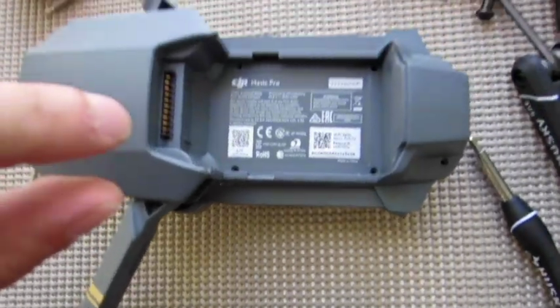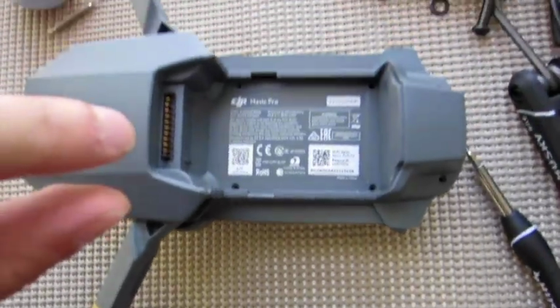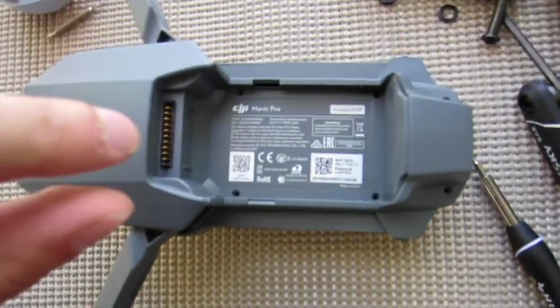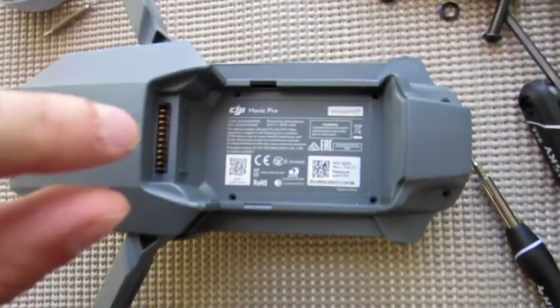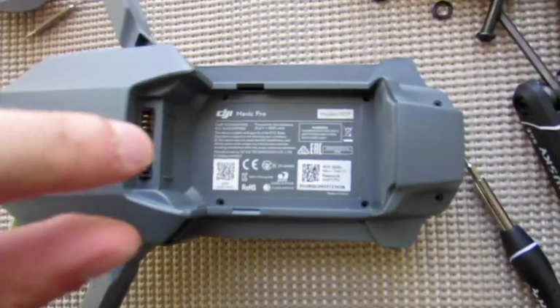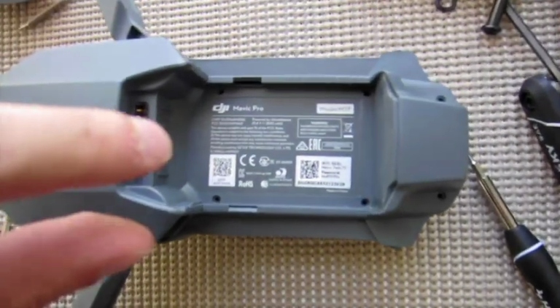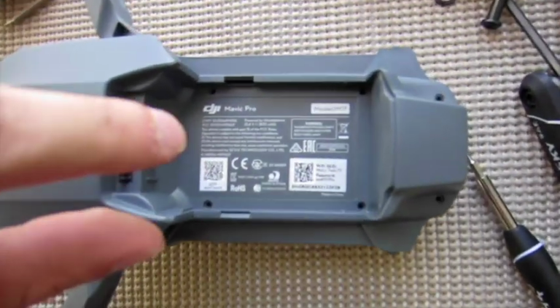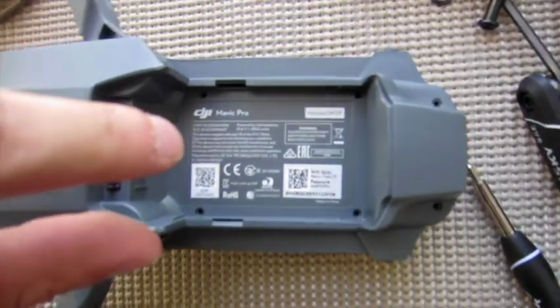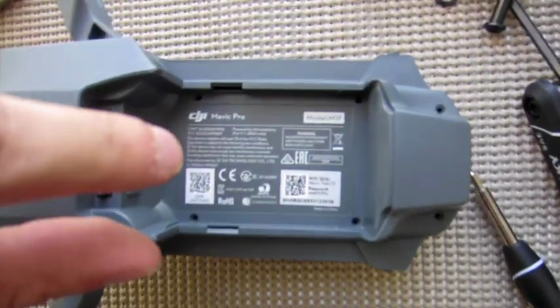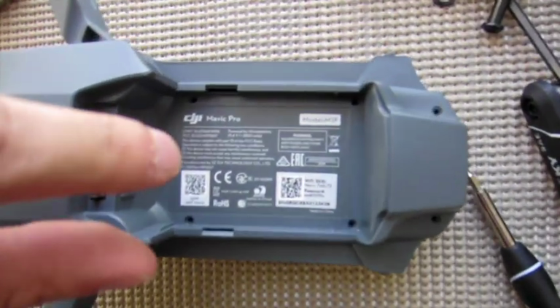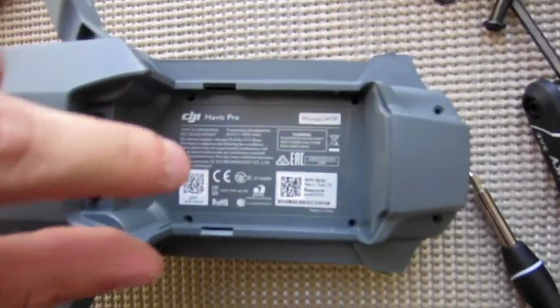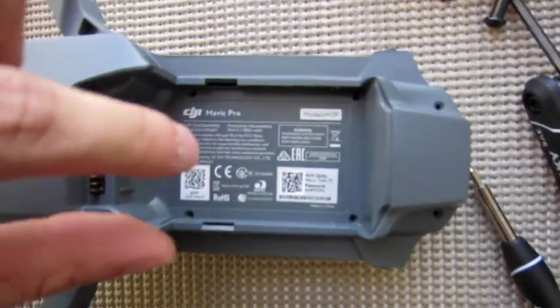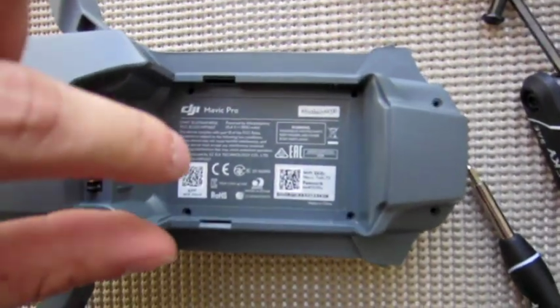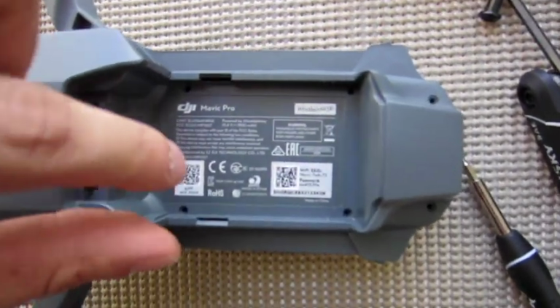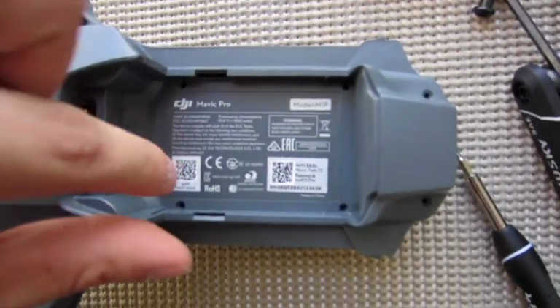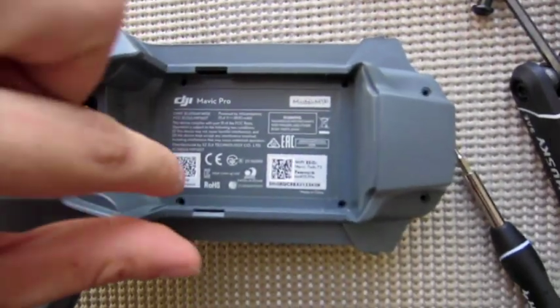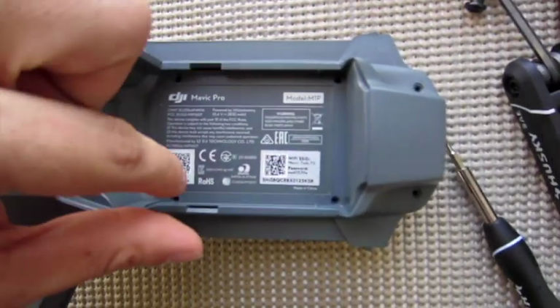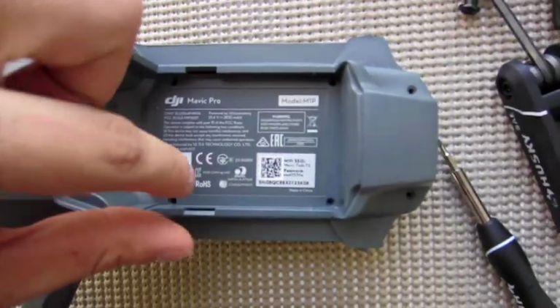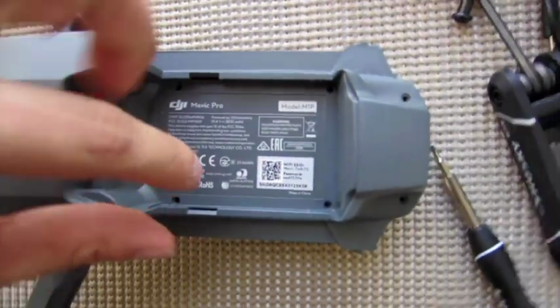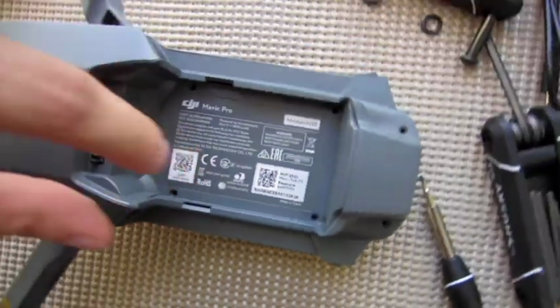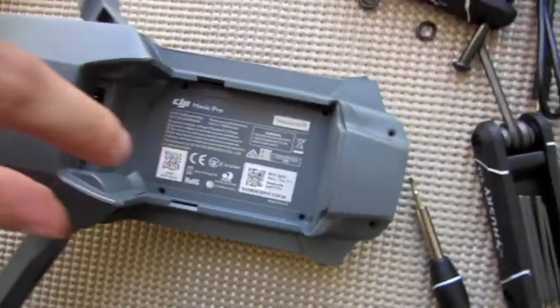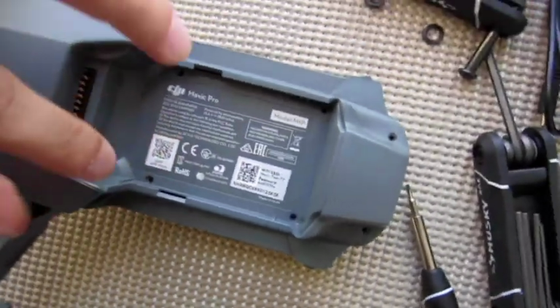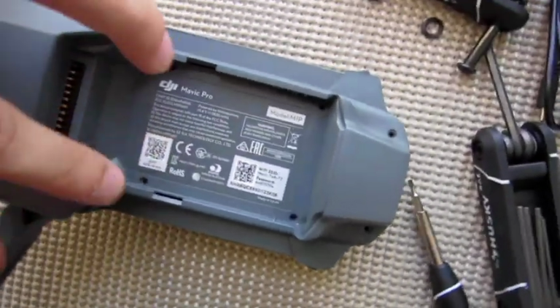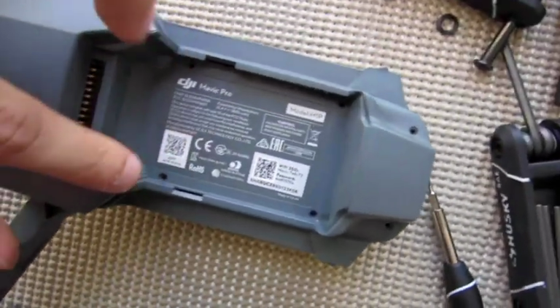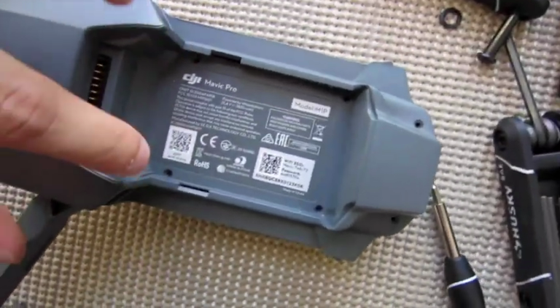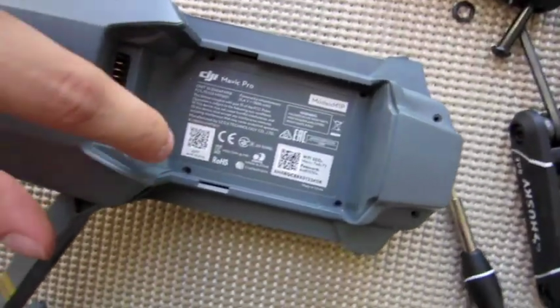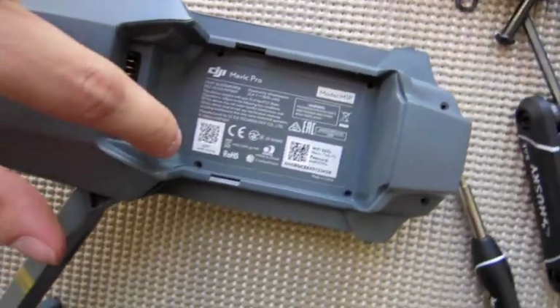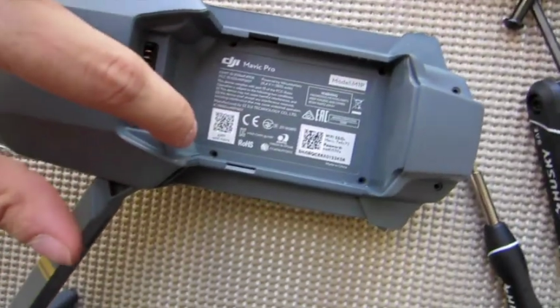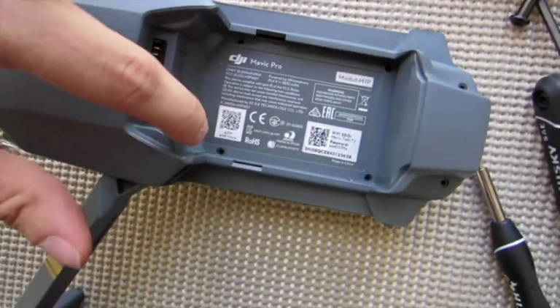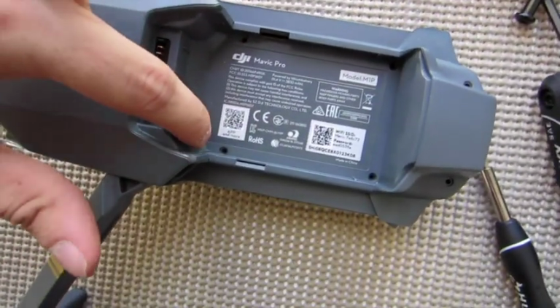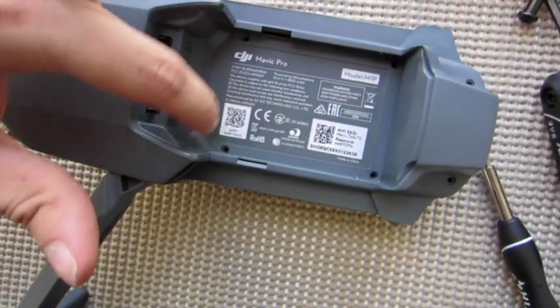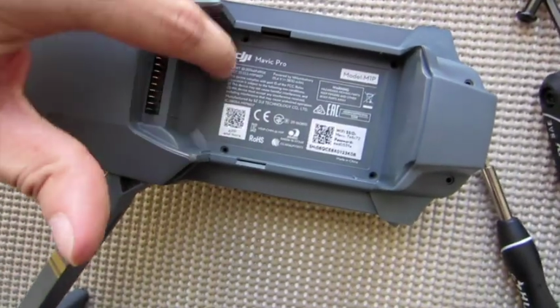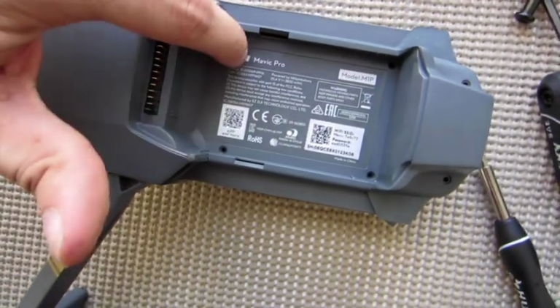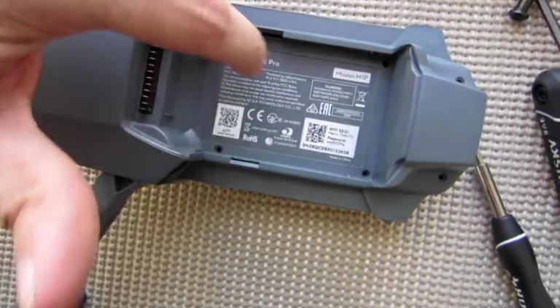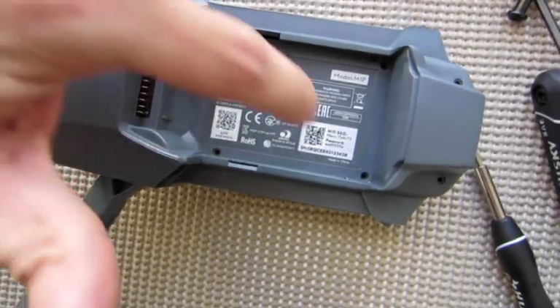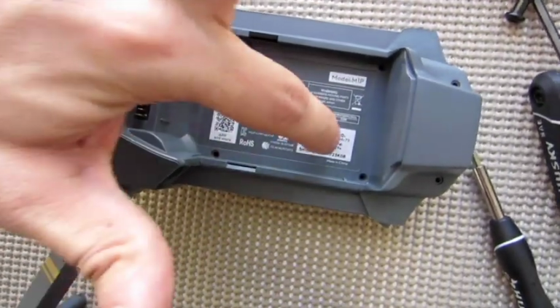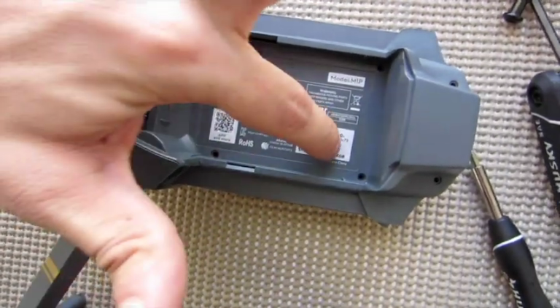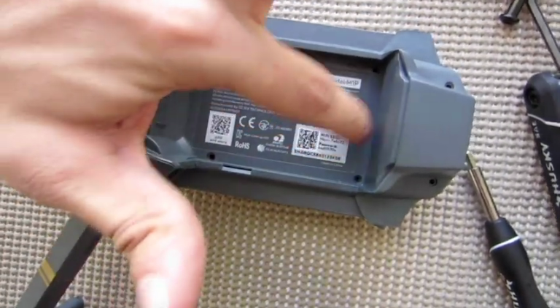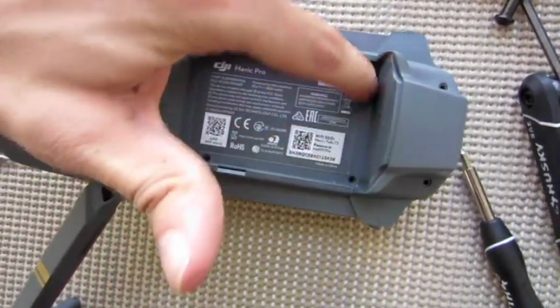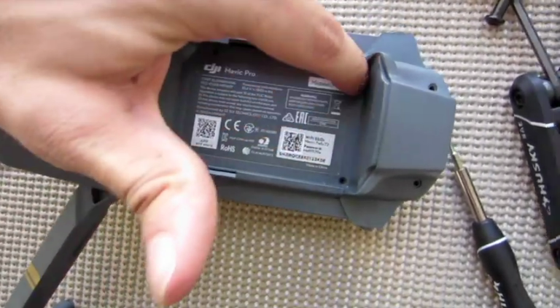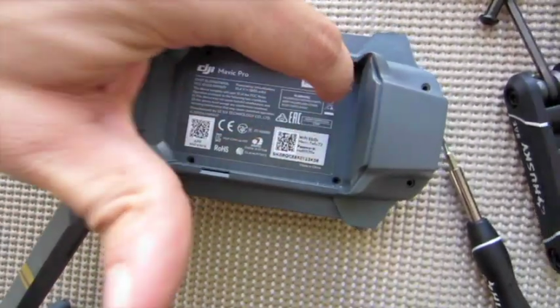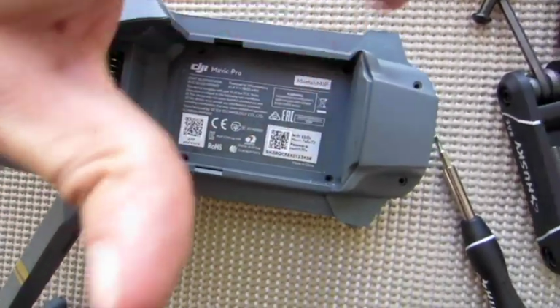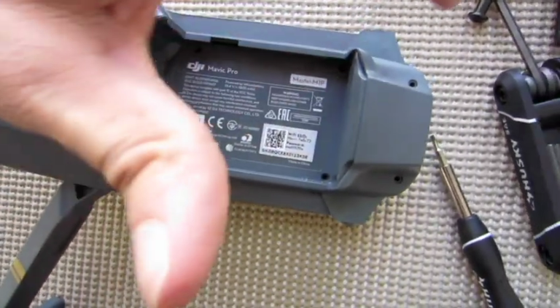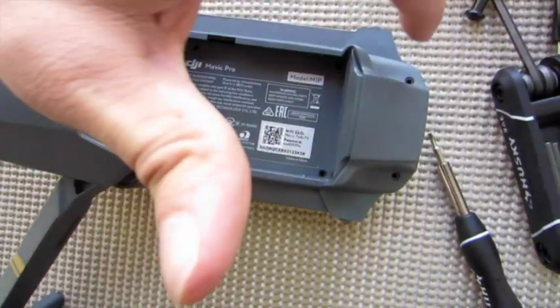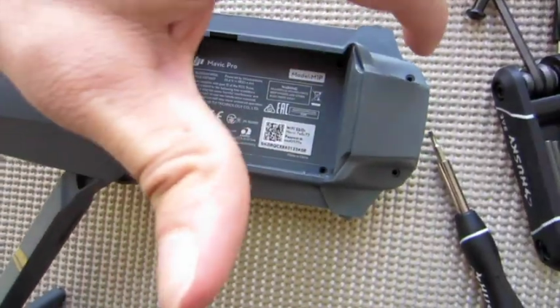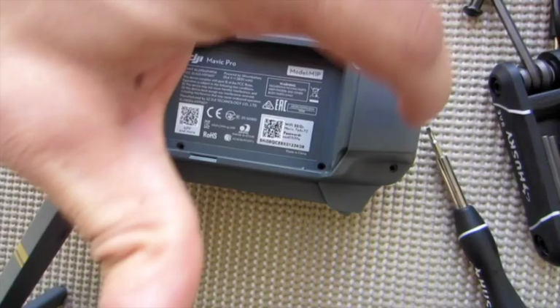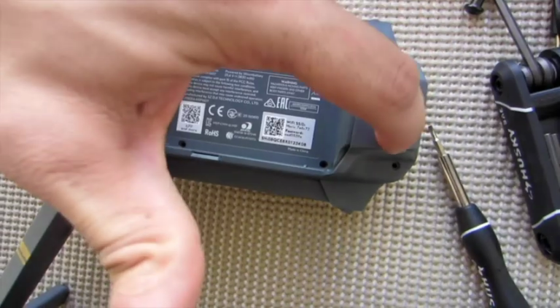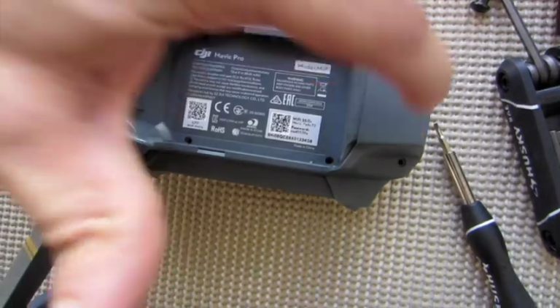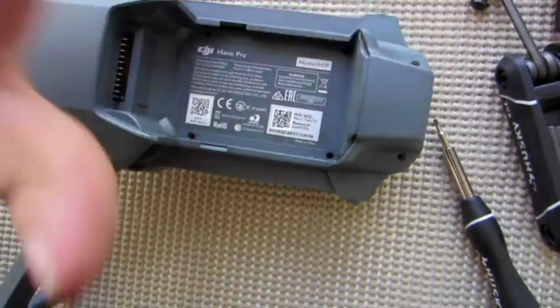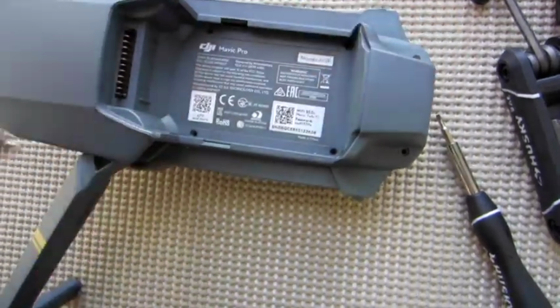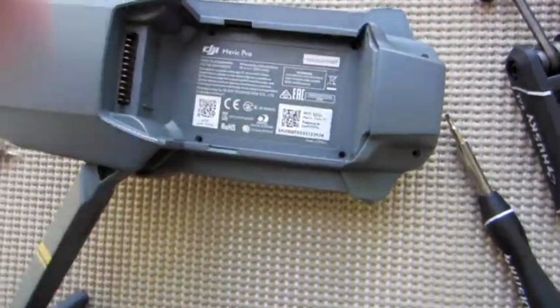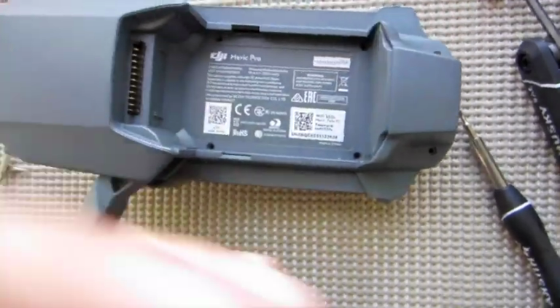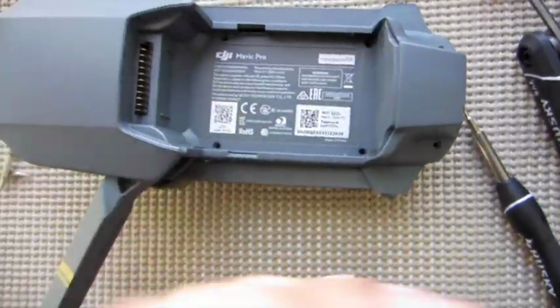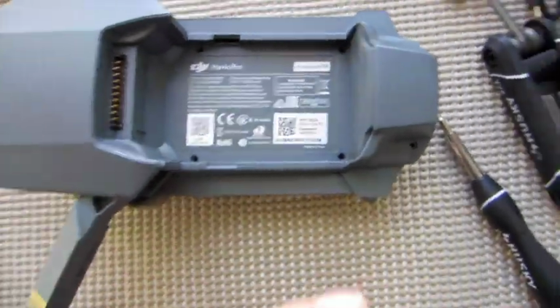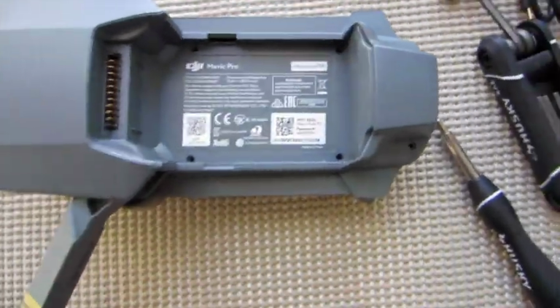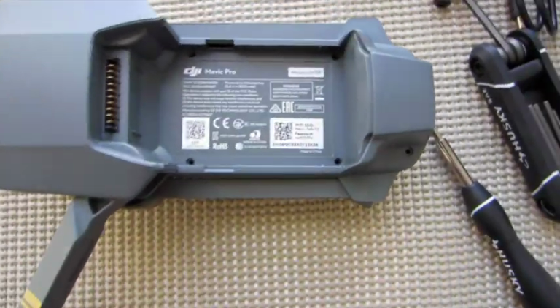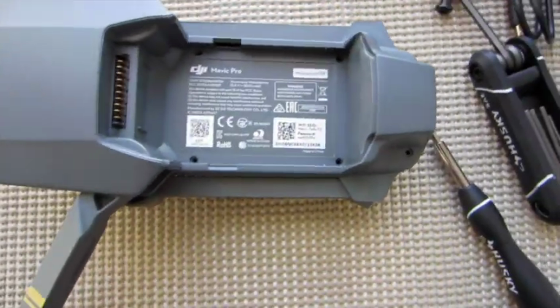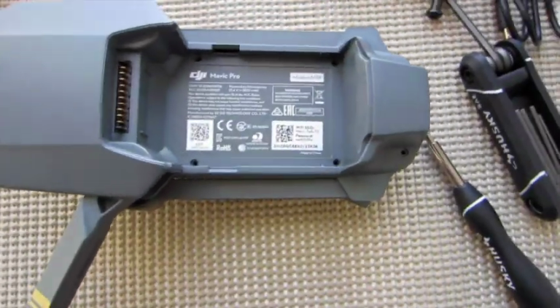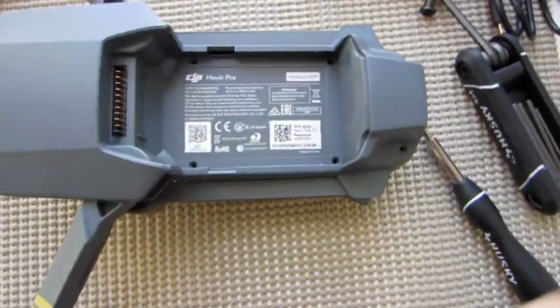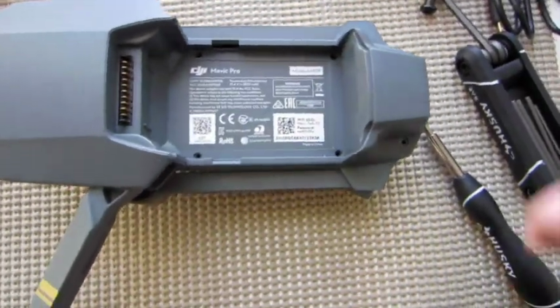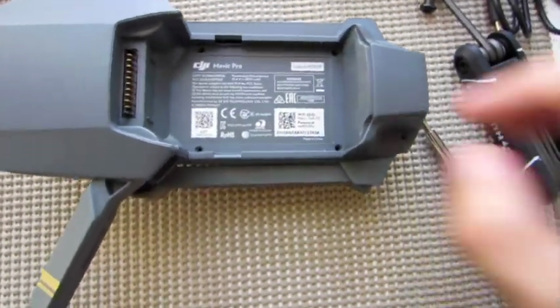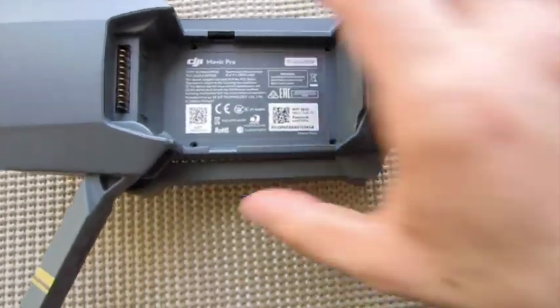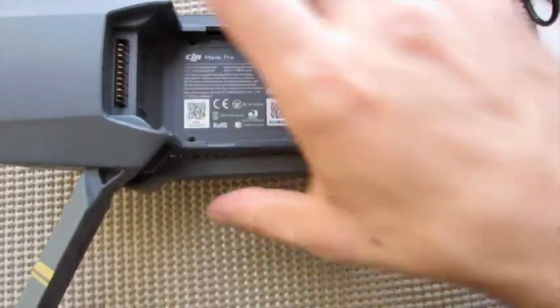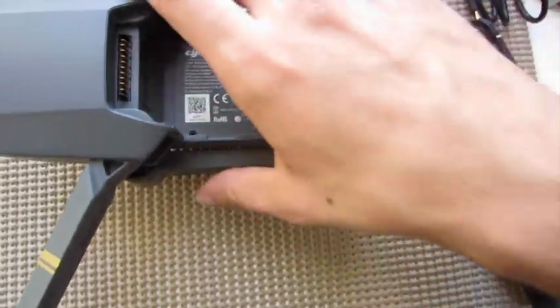After you've taken out these six screws — one, two, three, four, five, six — those are the ones we've just taken out.